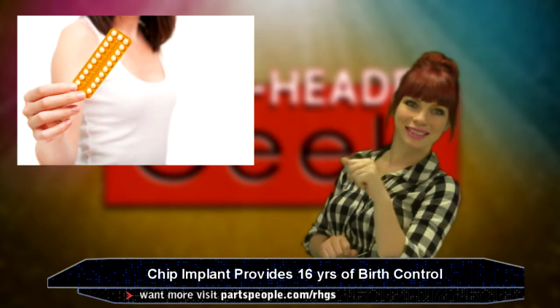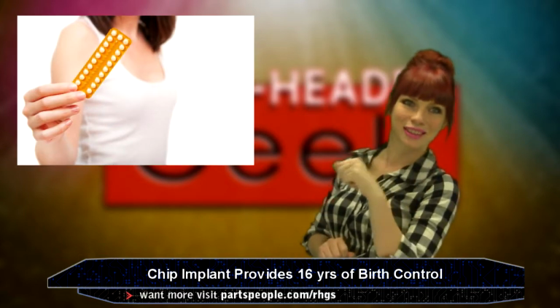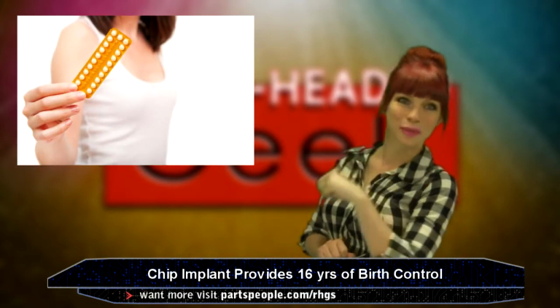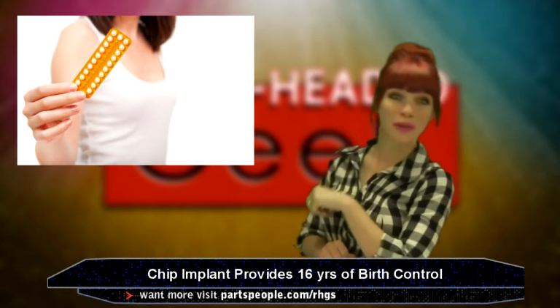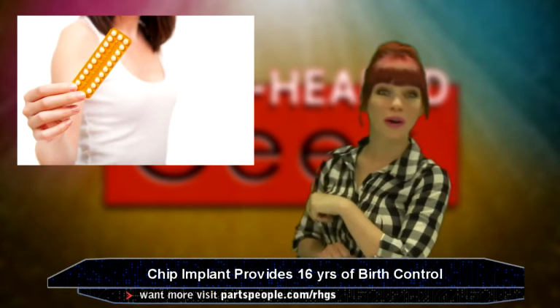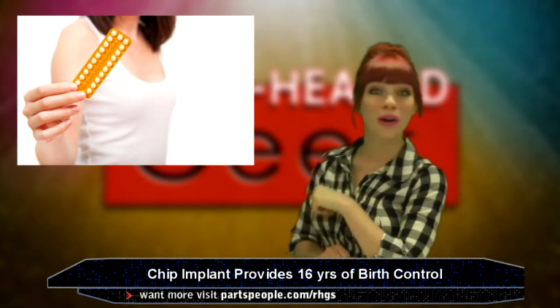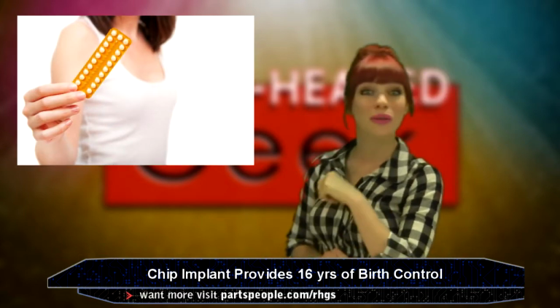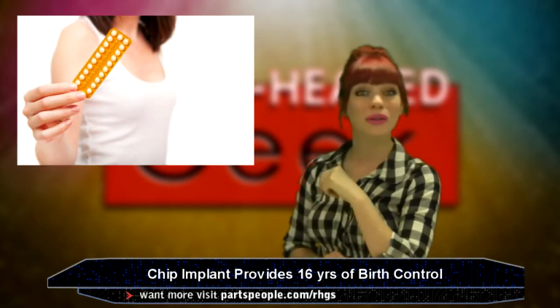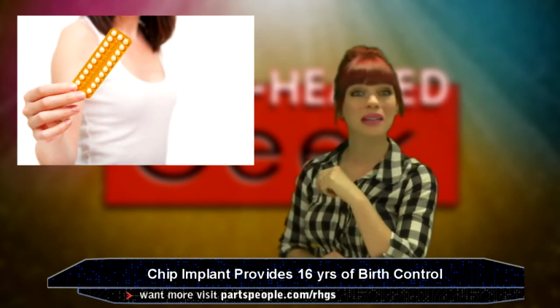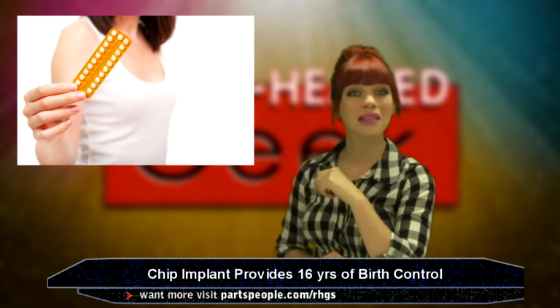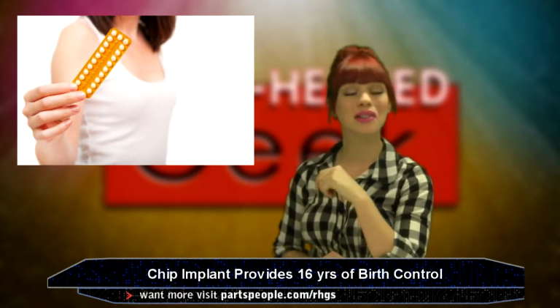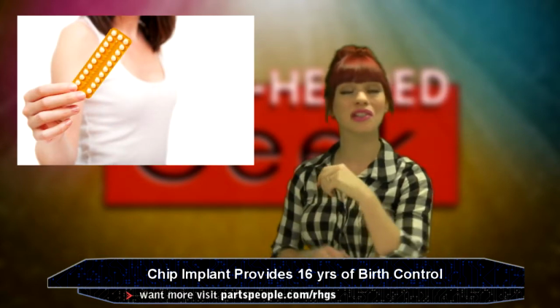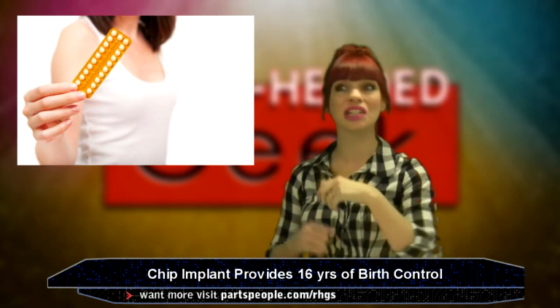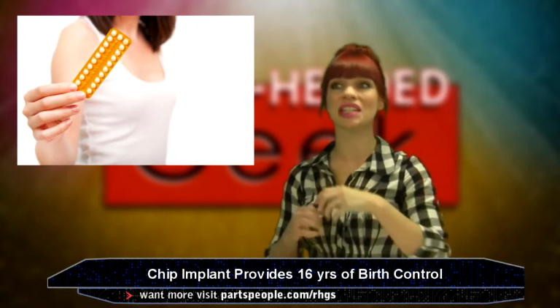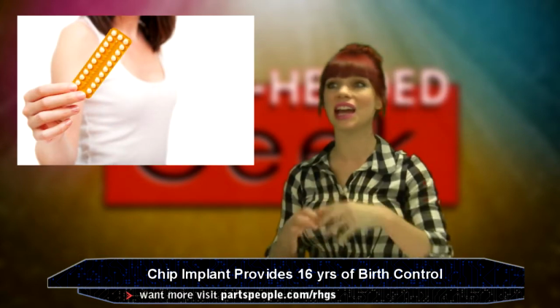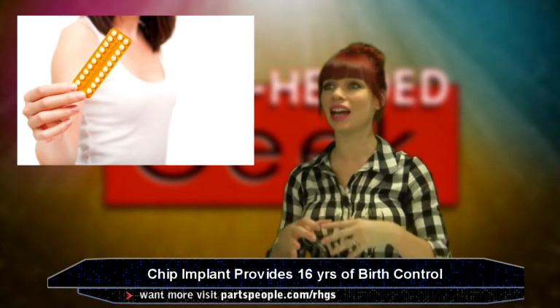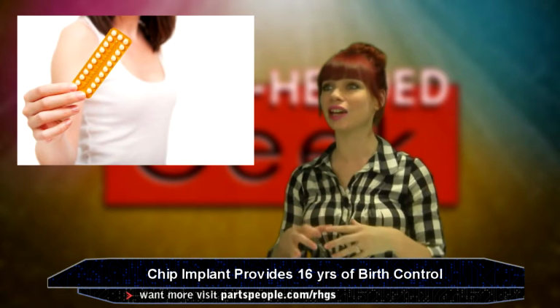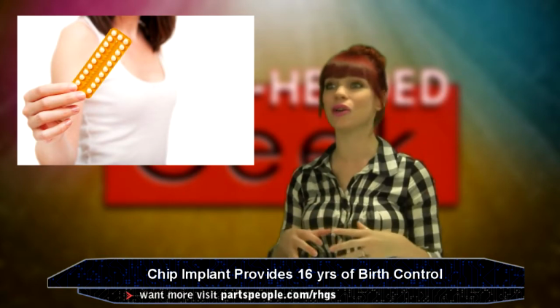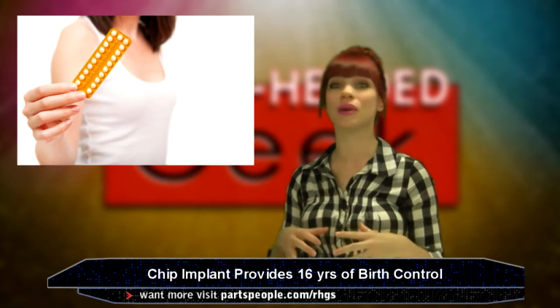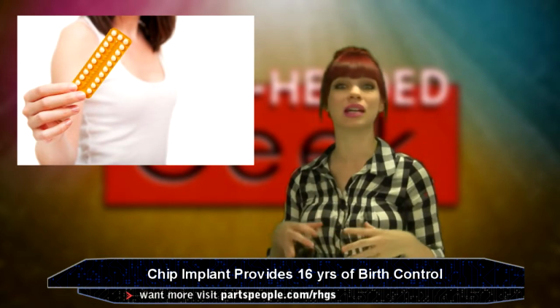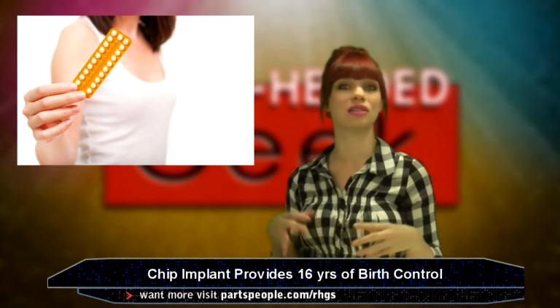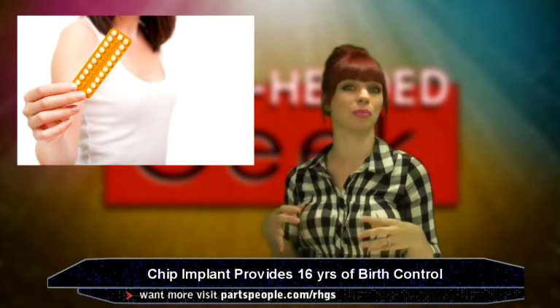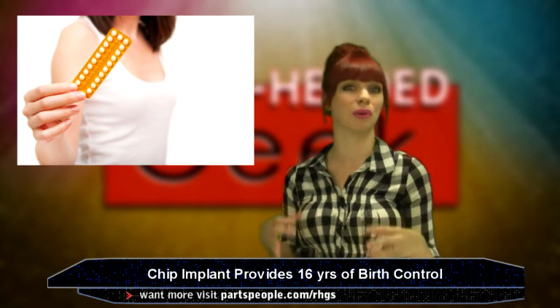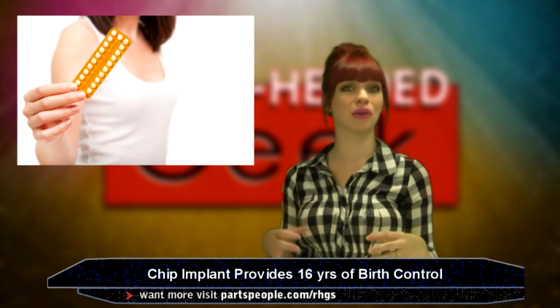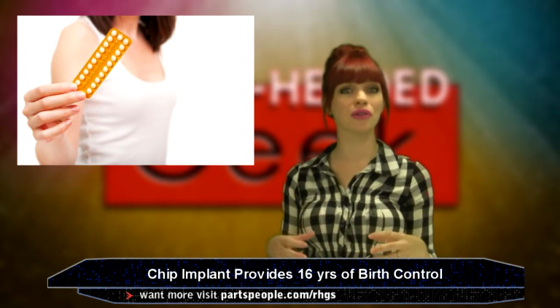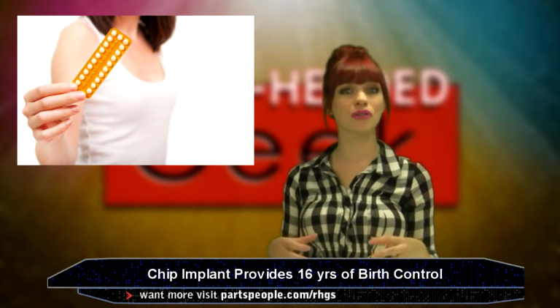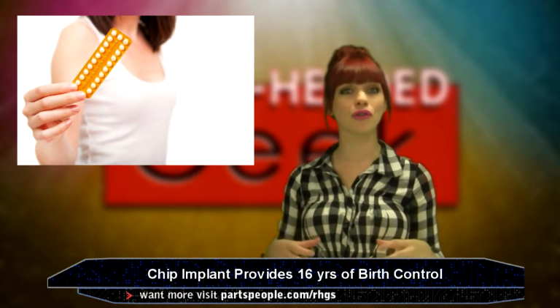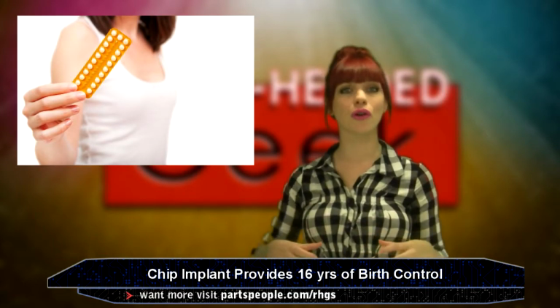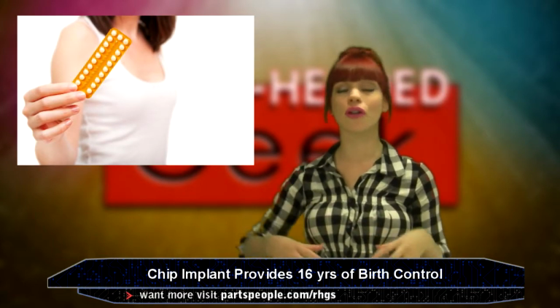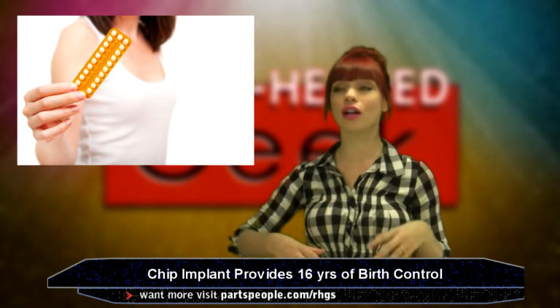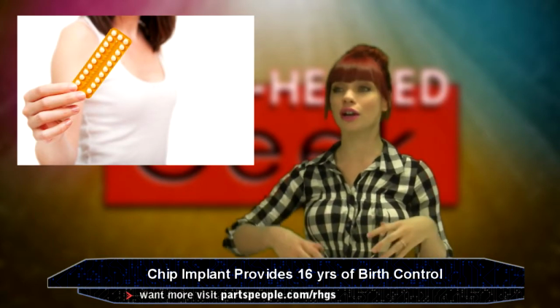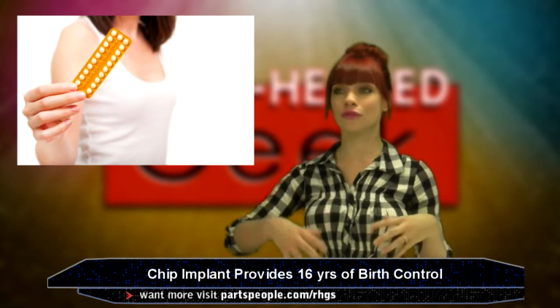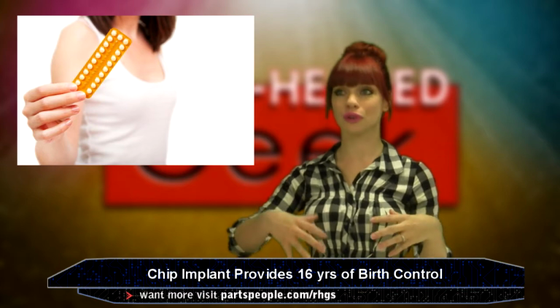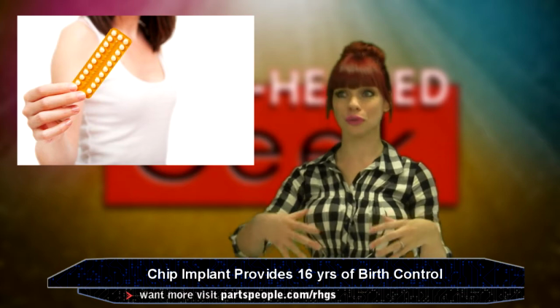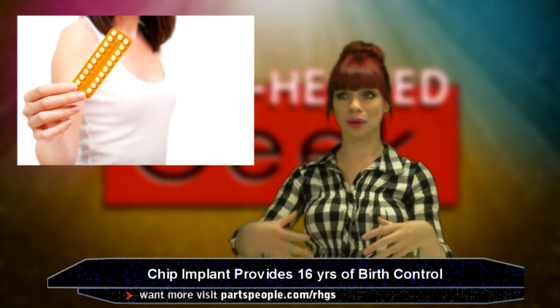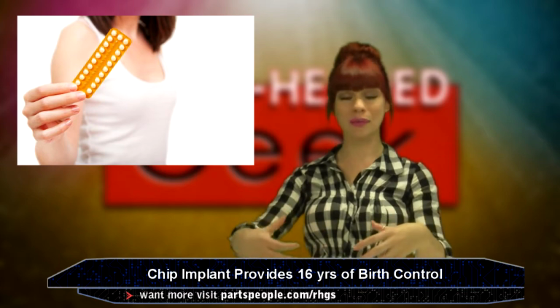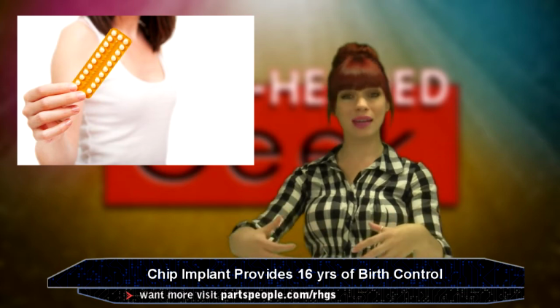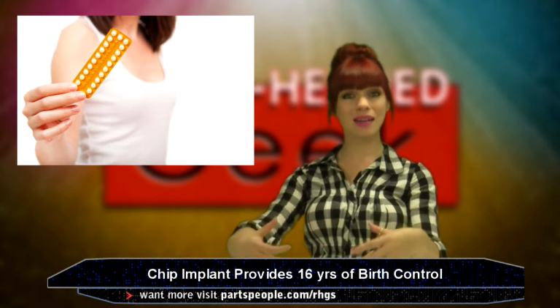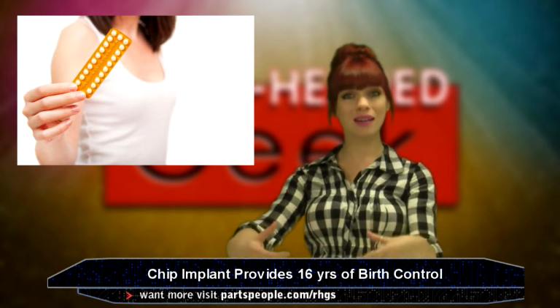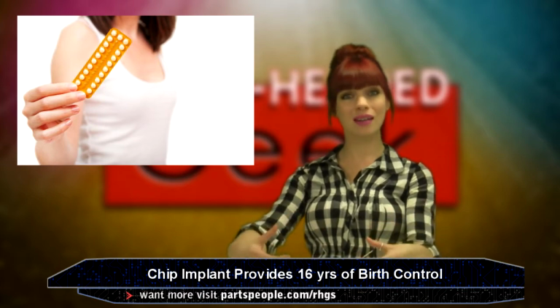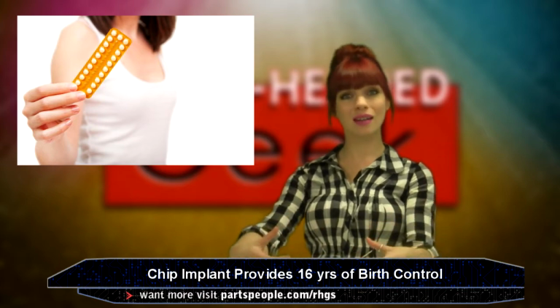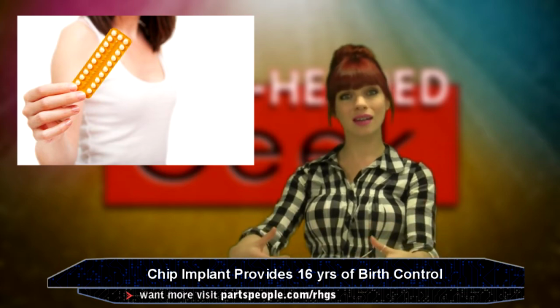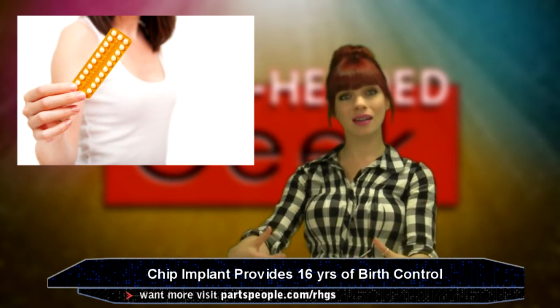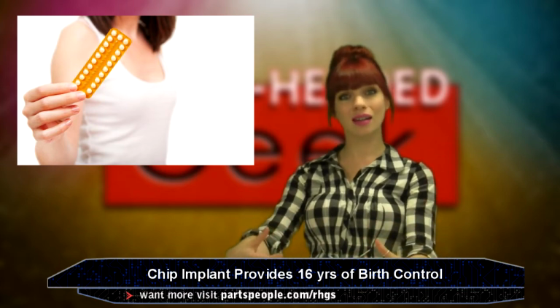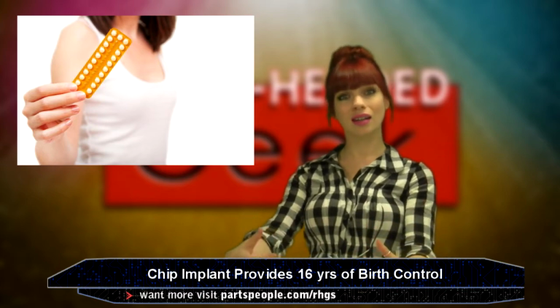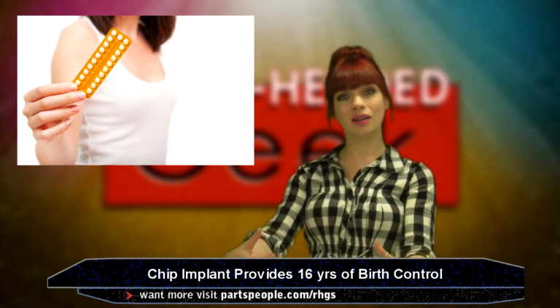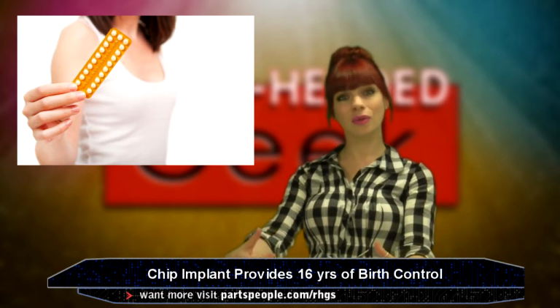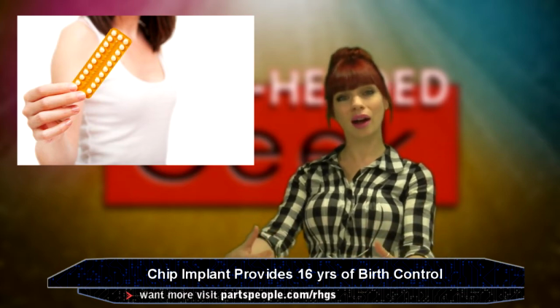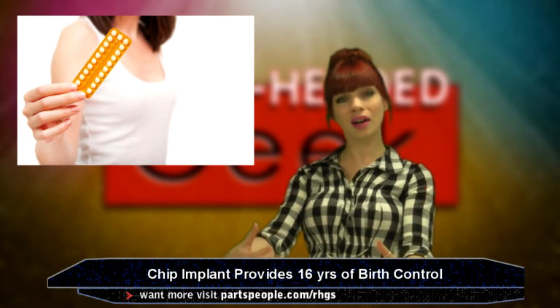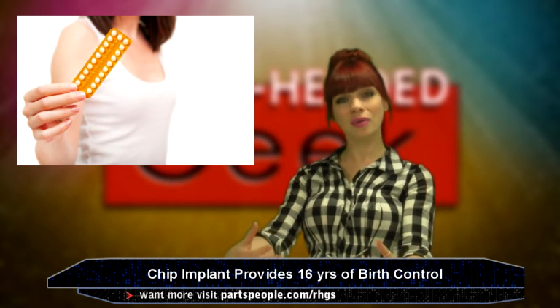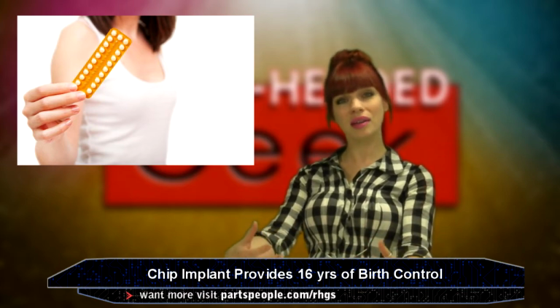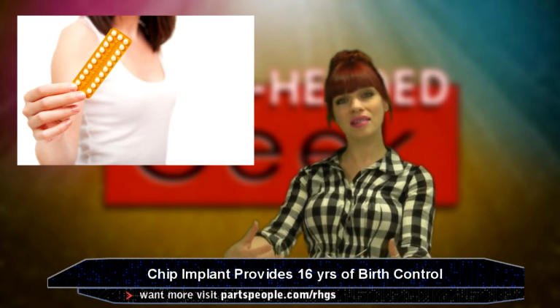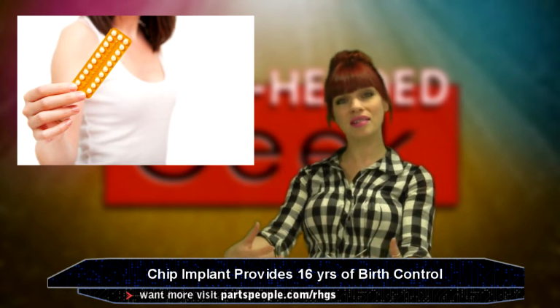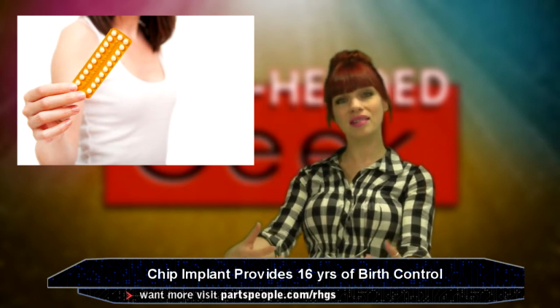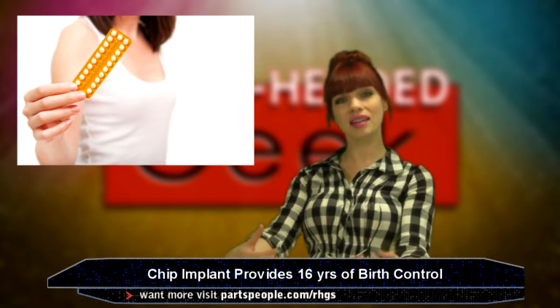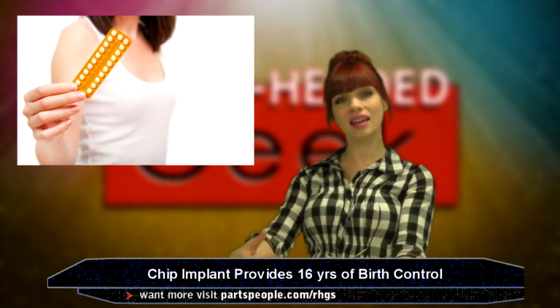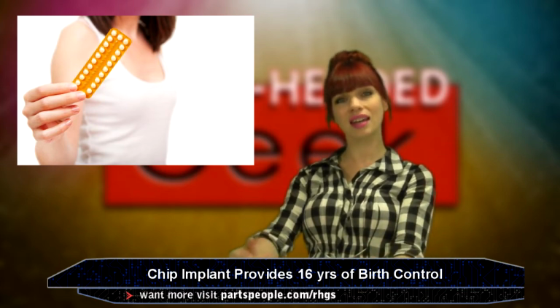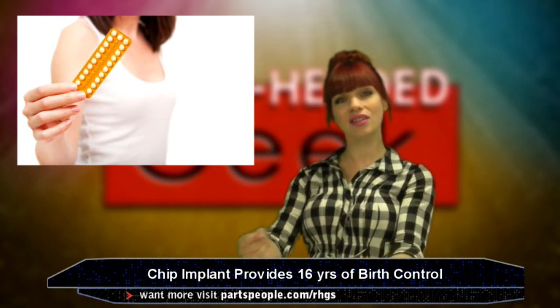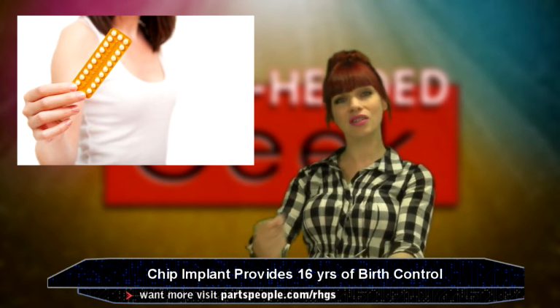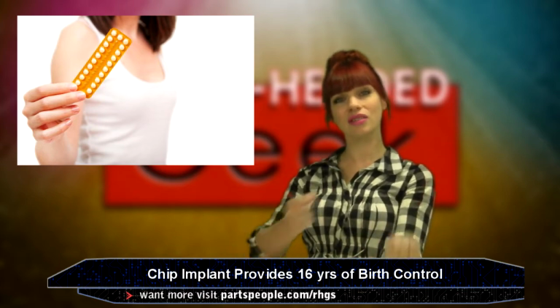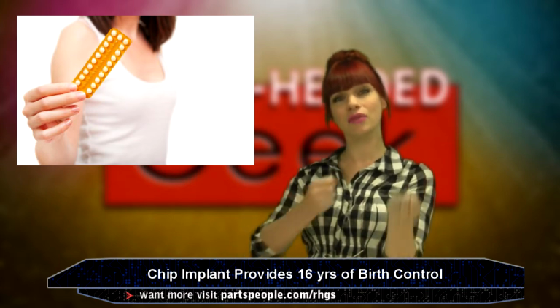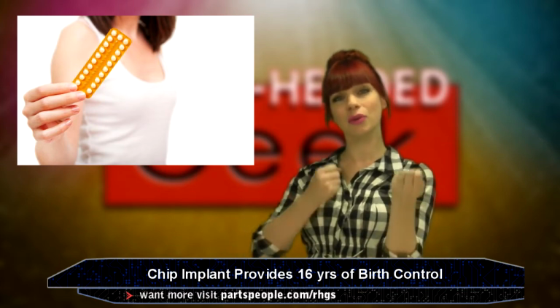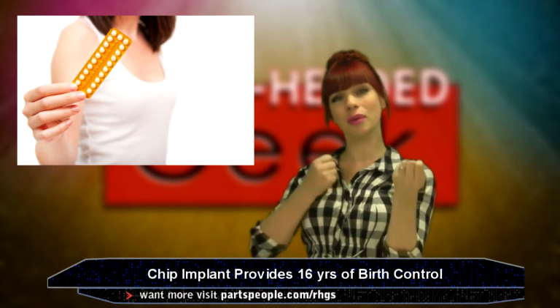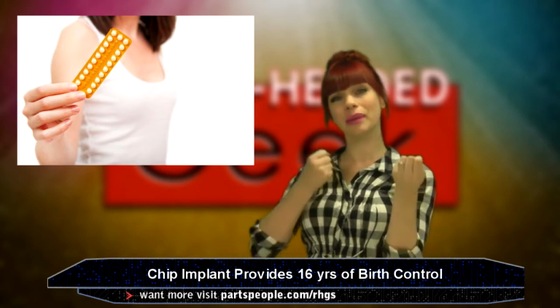With all the research and tech going into birth control for women, why are we still seeing it just for women?